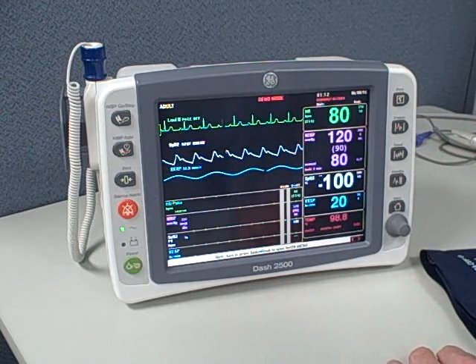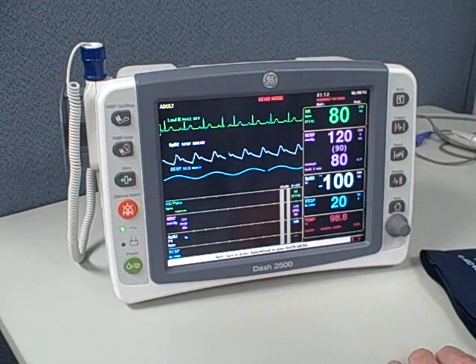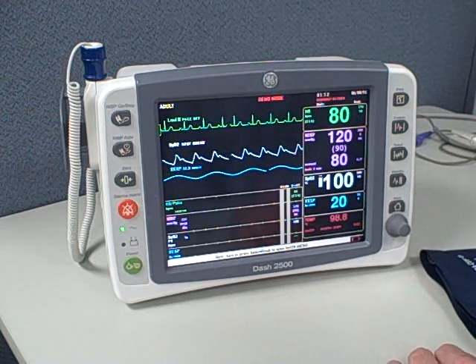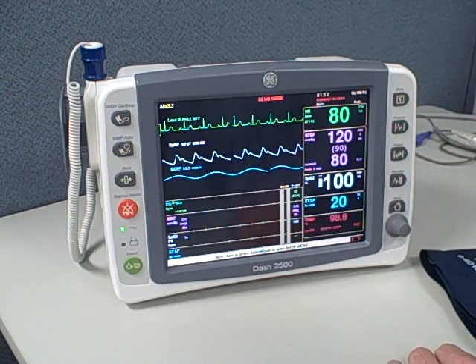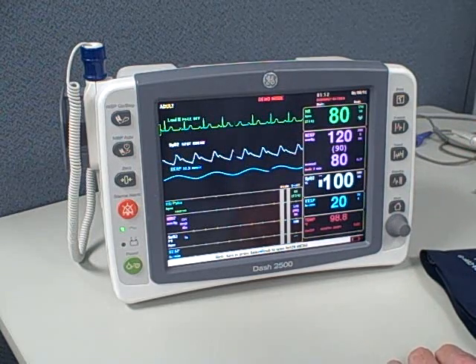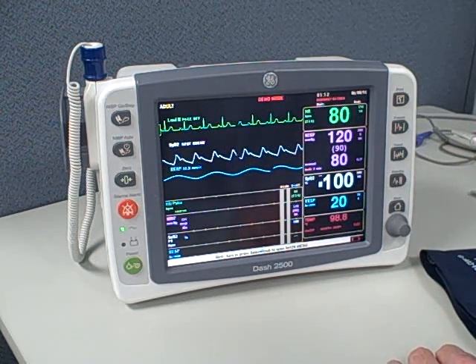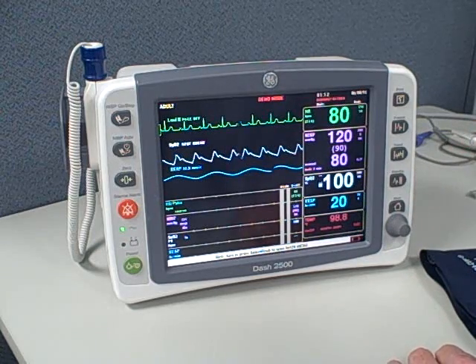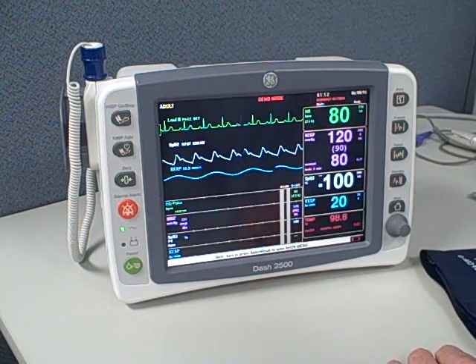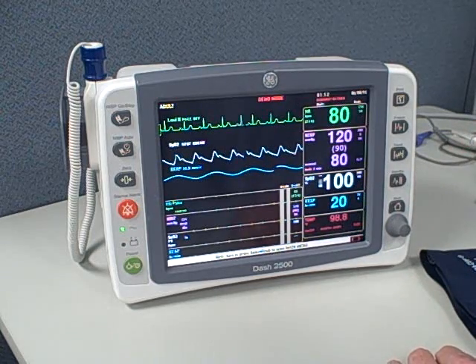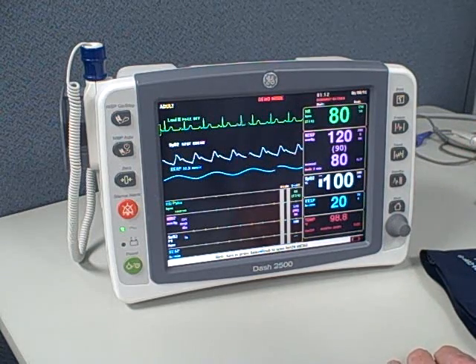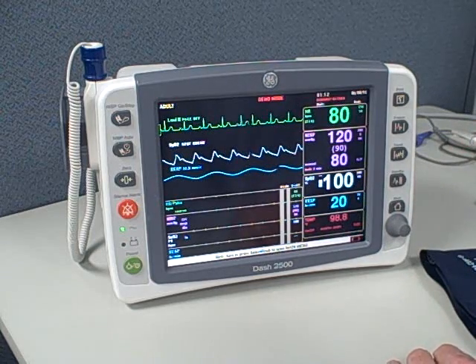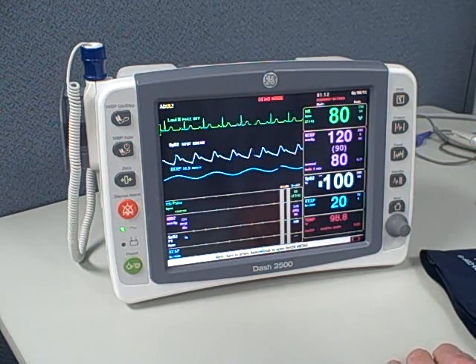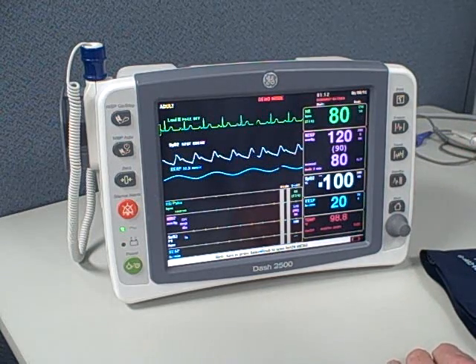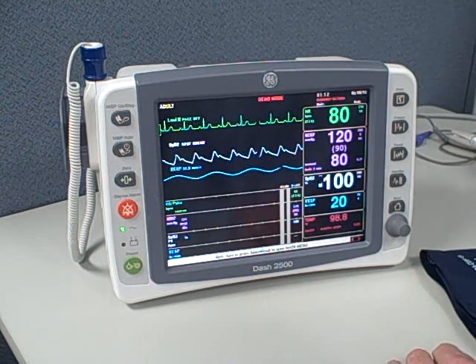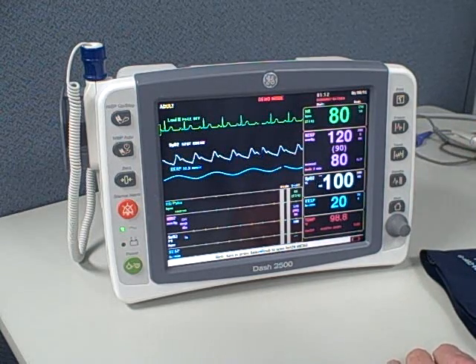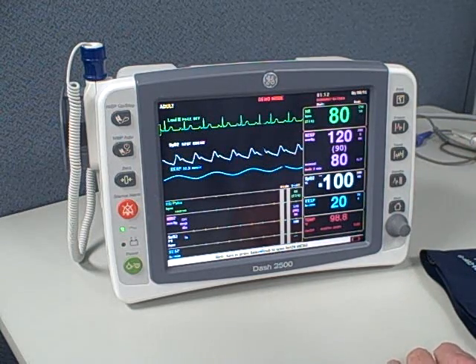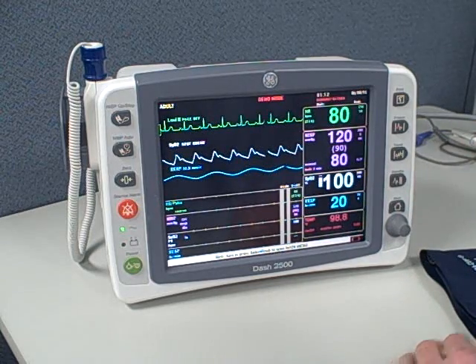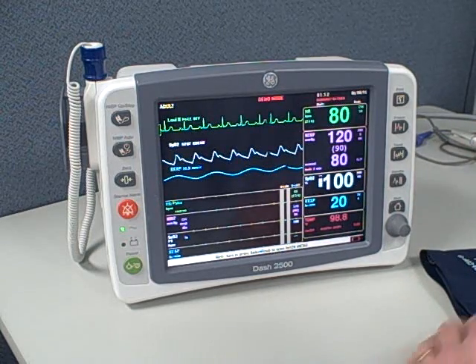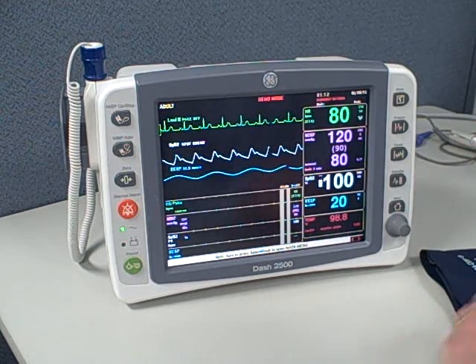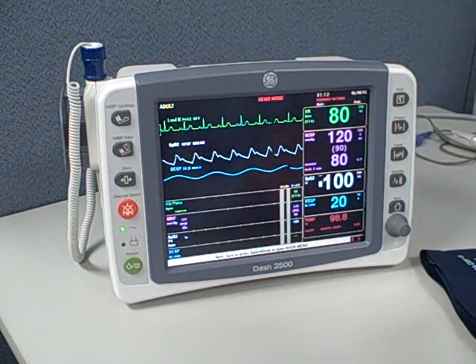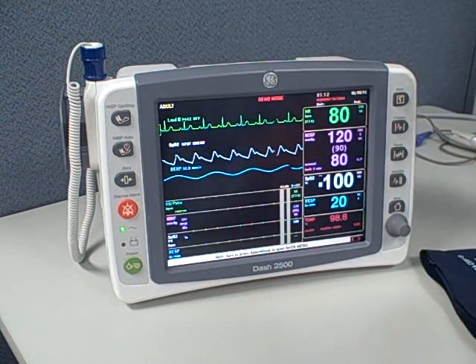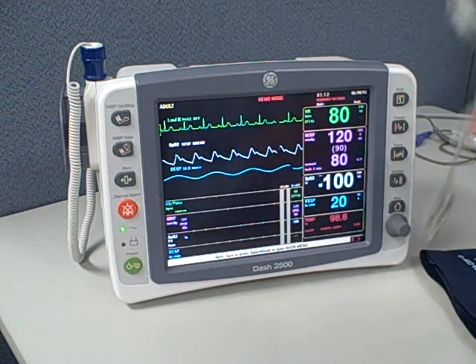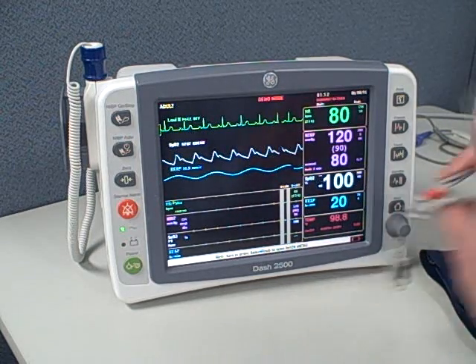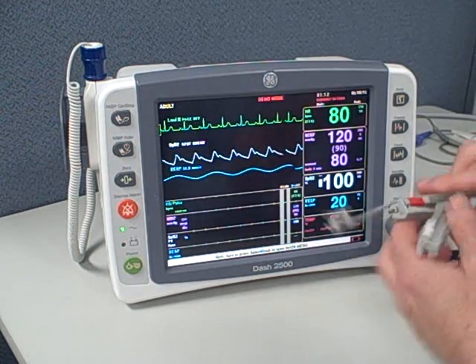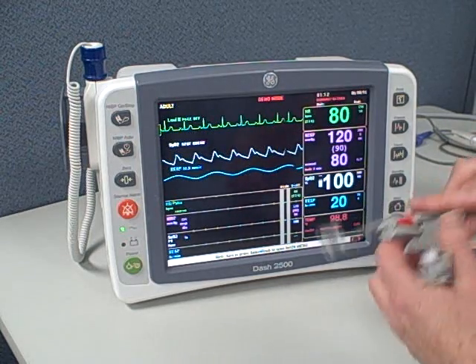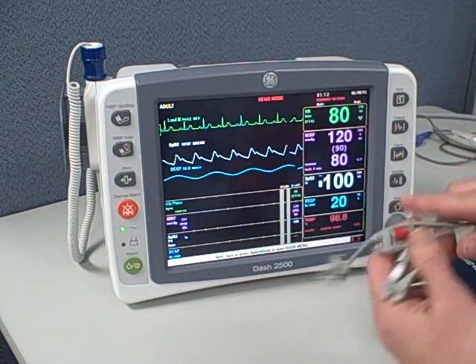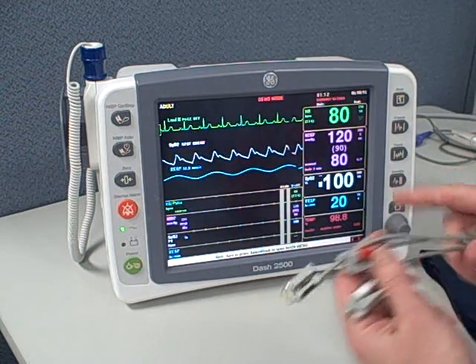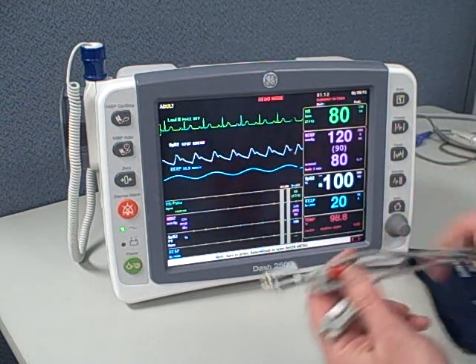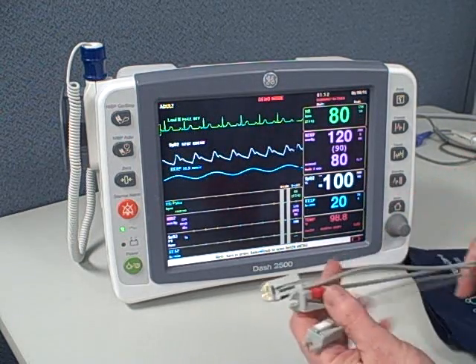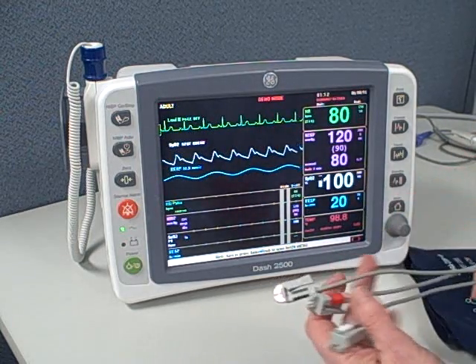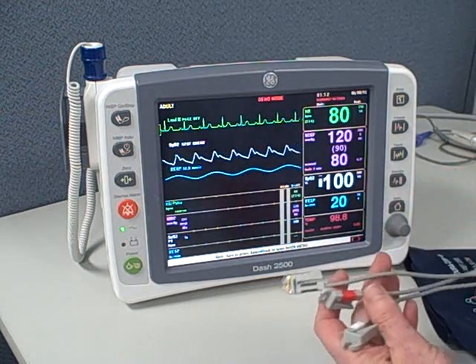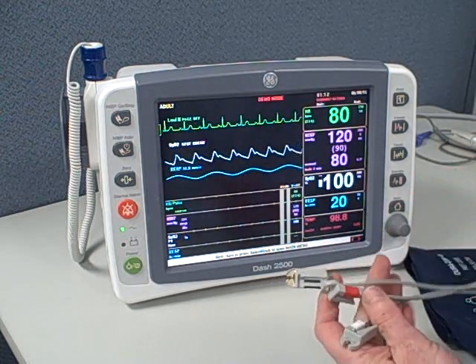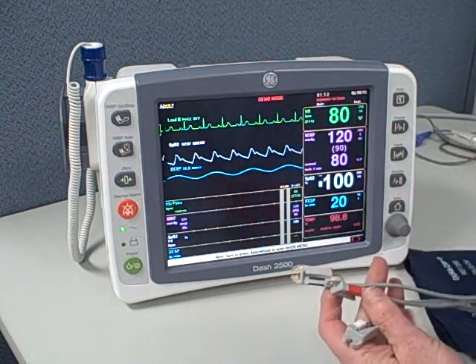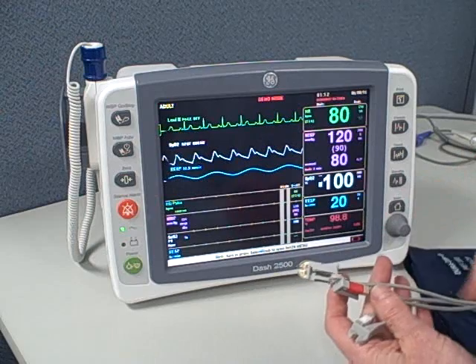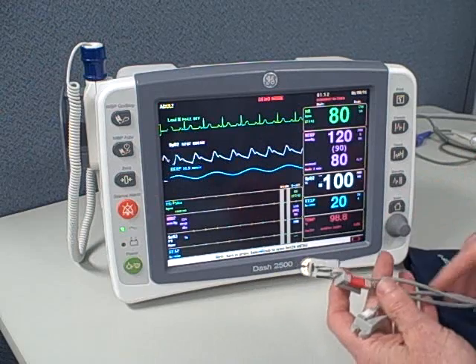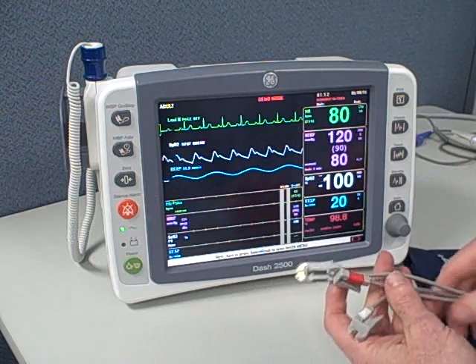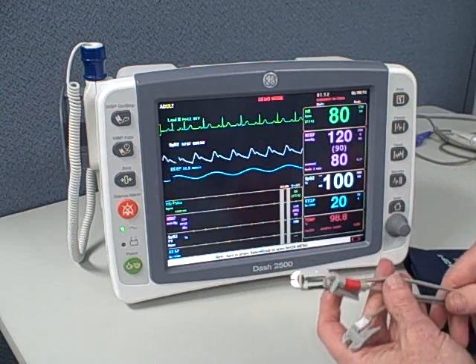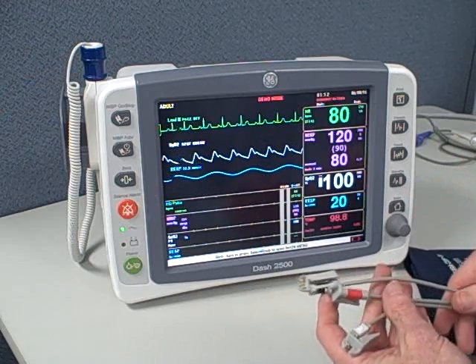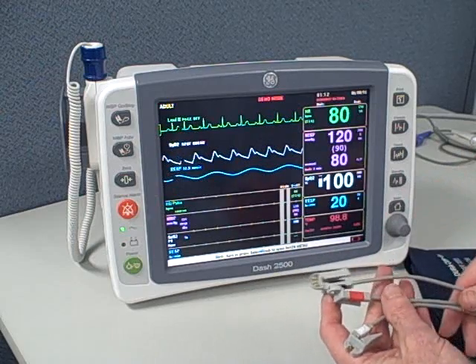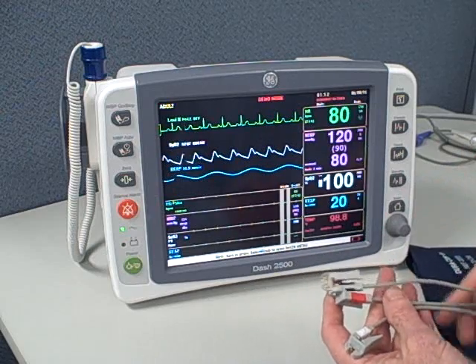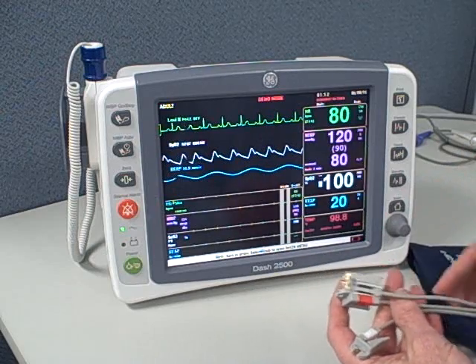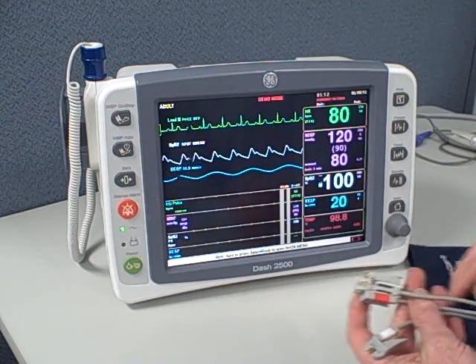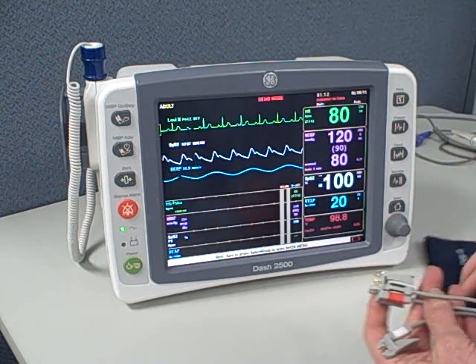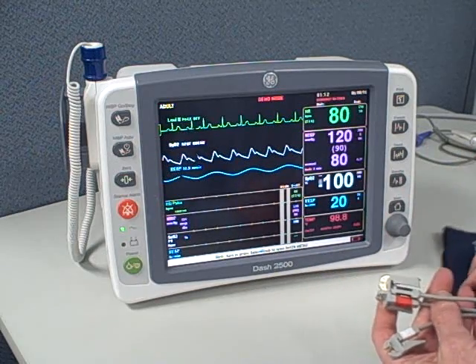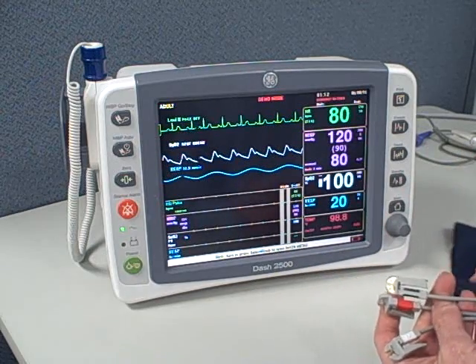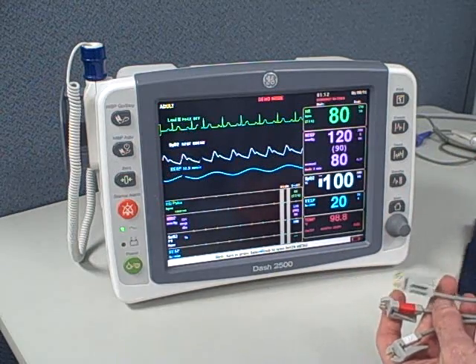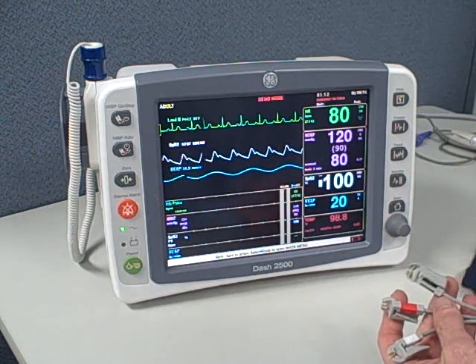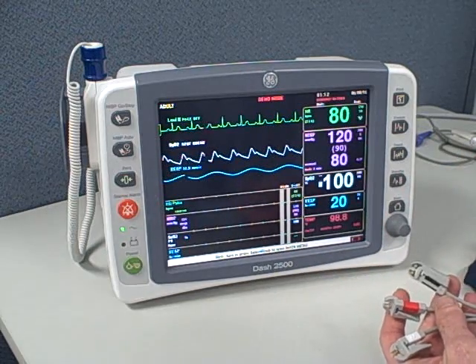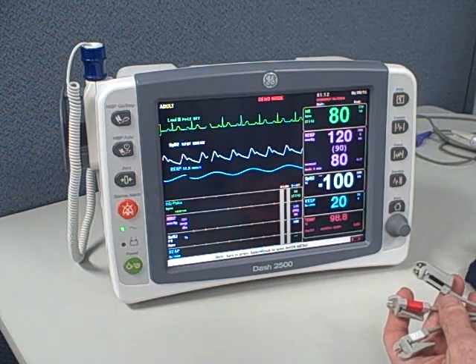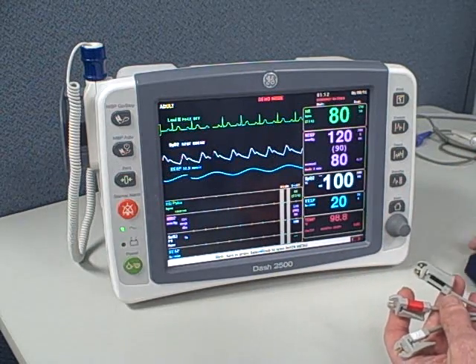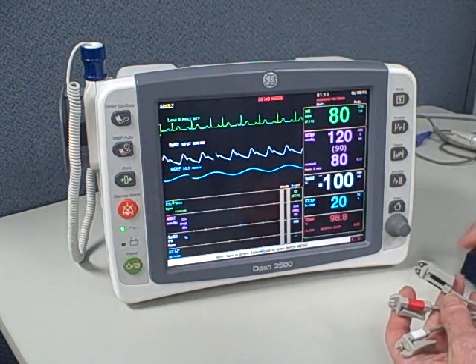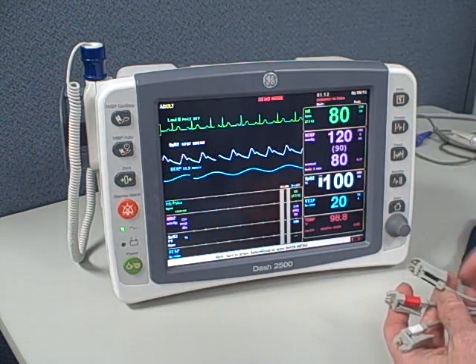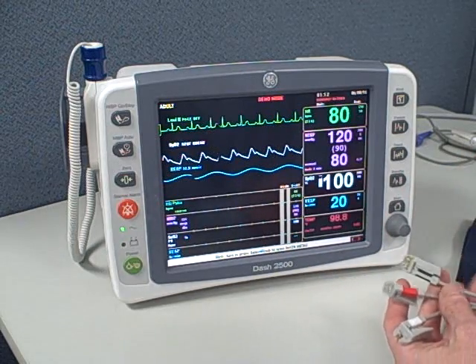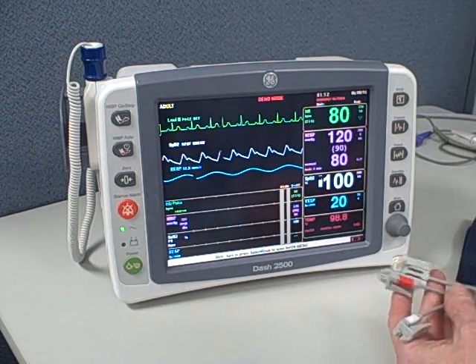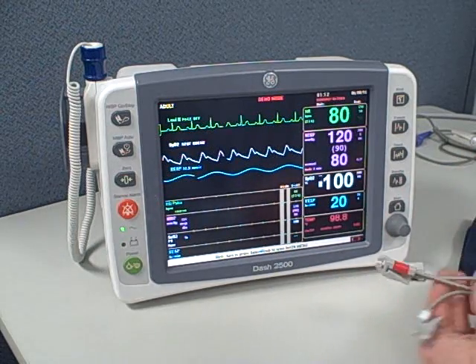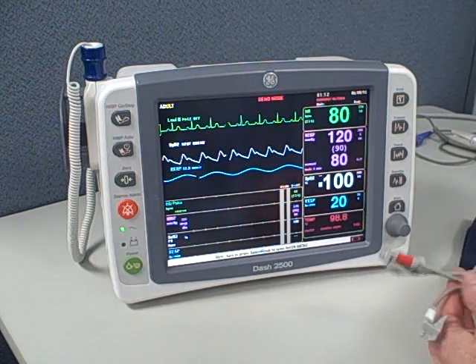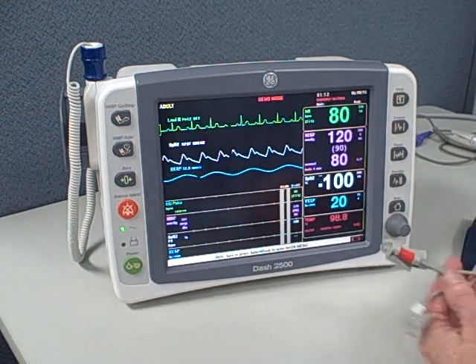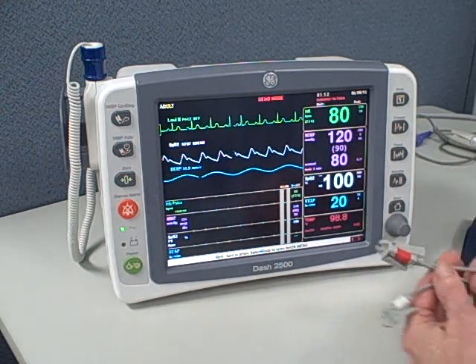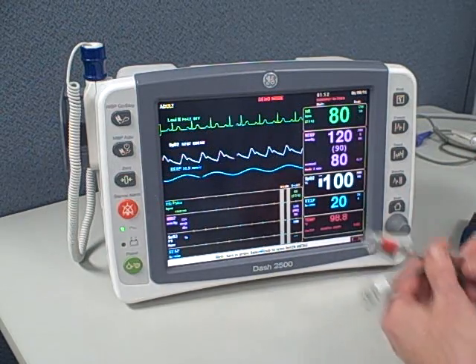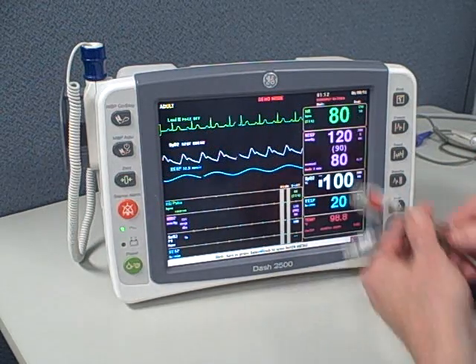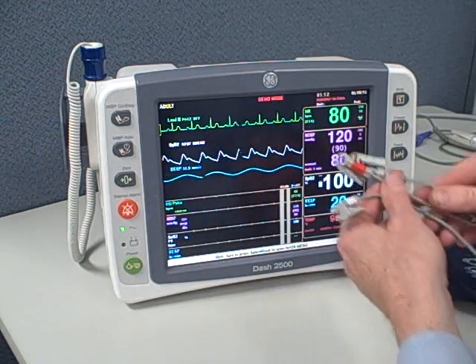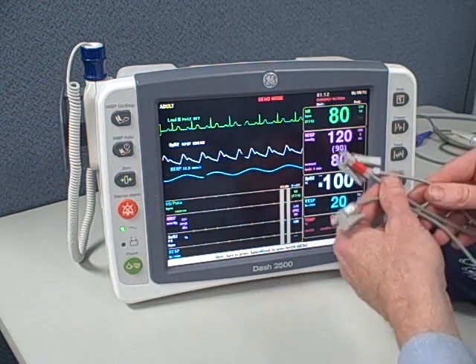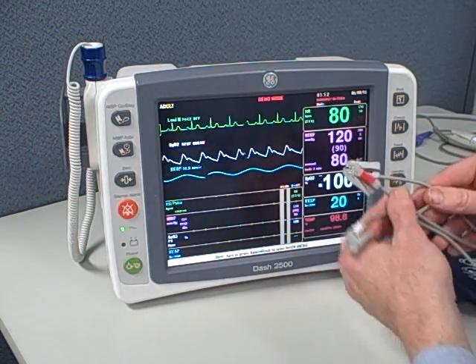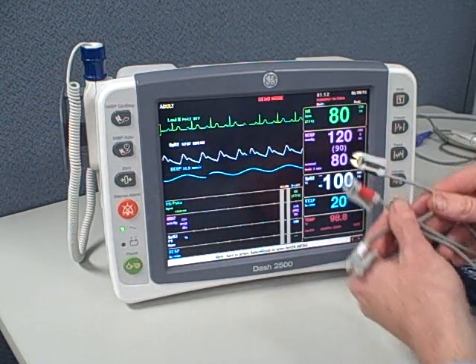The ECG cable is a three-lead cable with pinch clamps at the end, for use with snap electrodes.